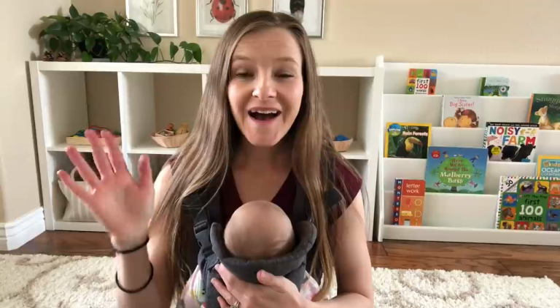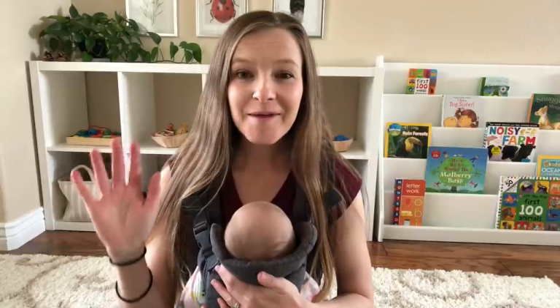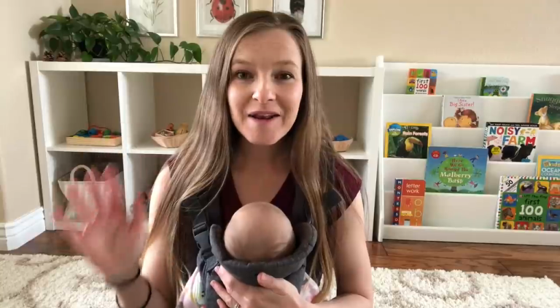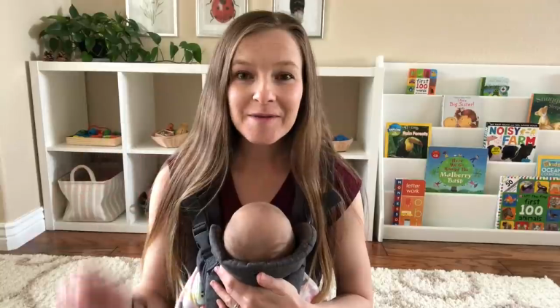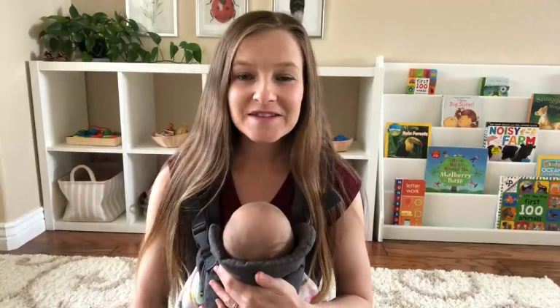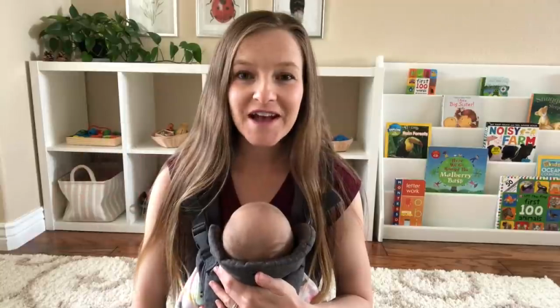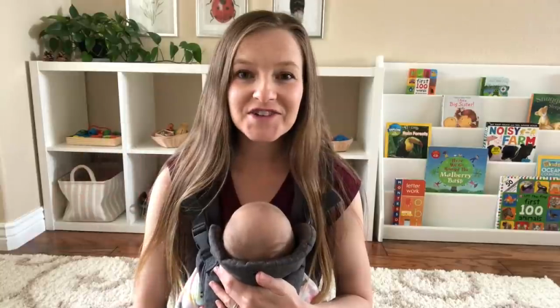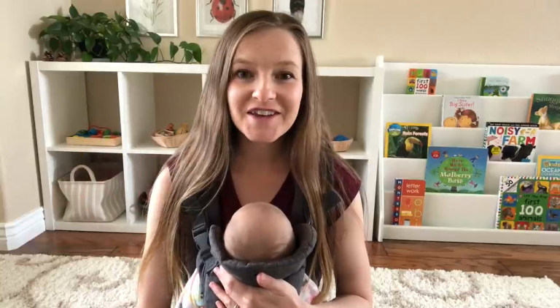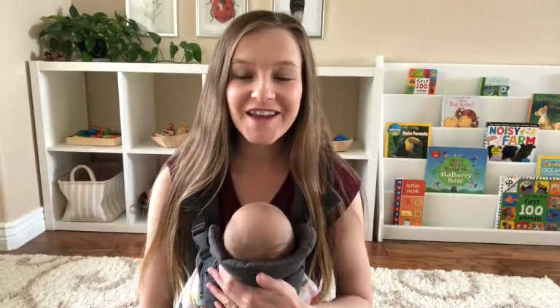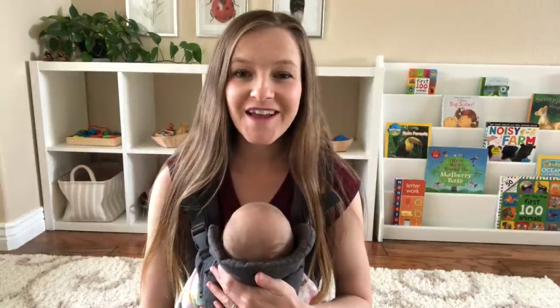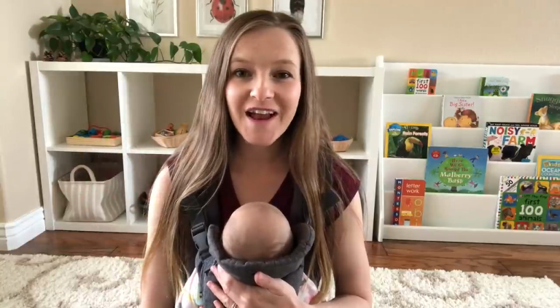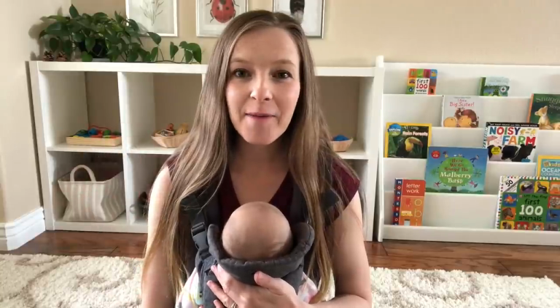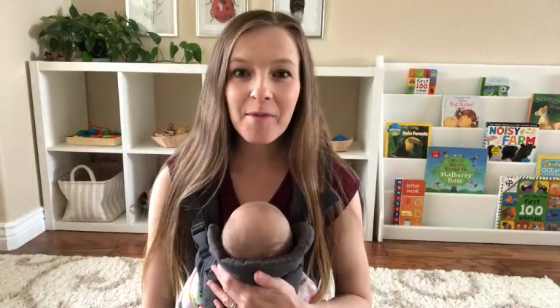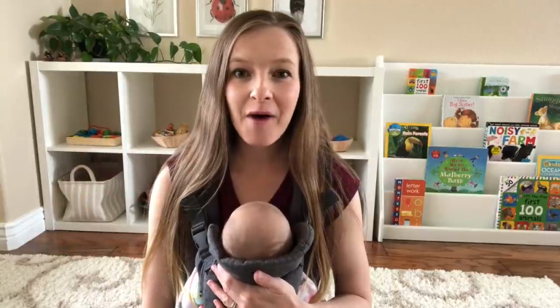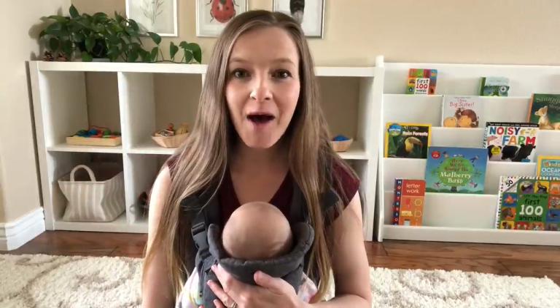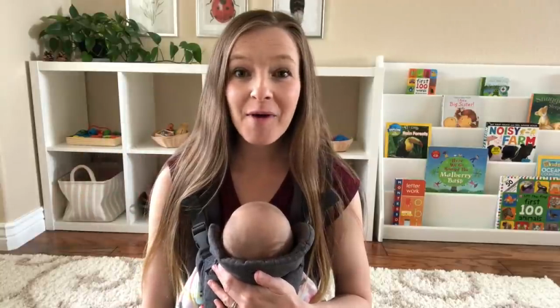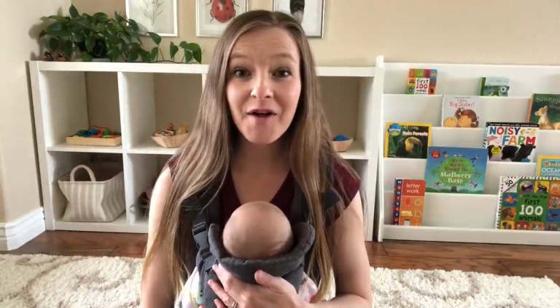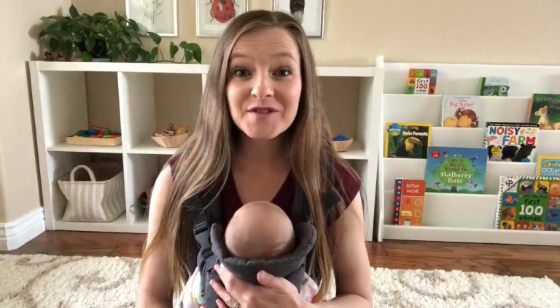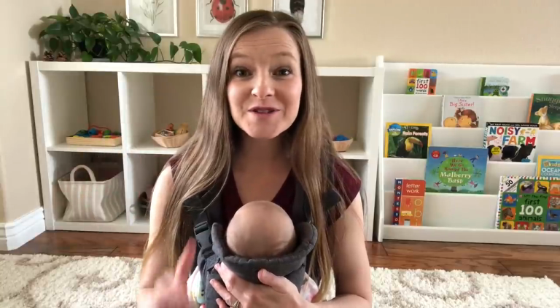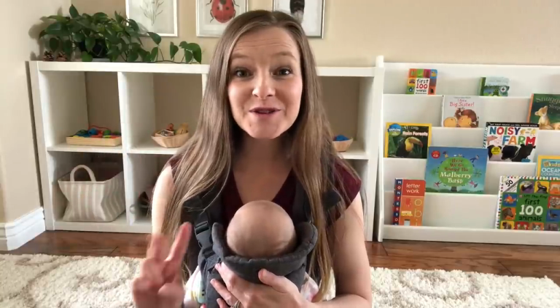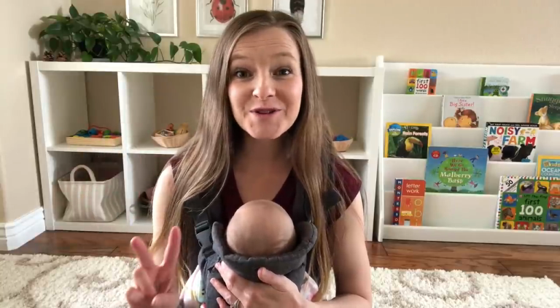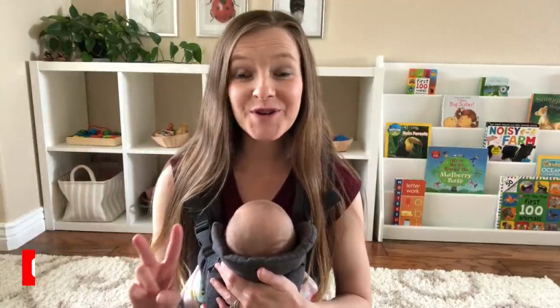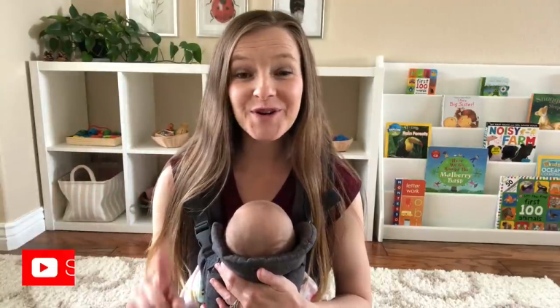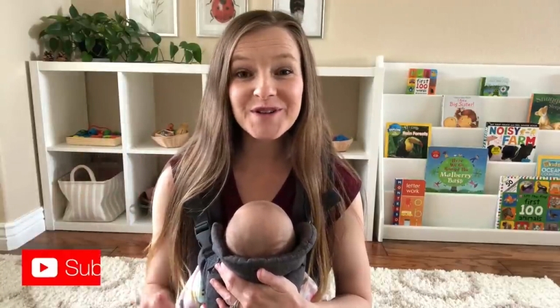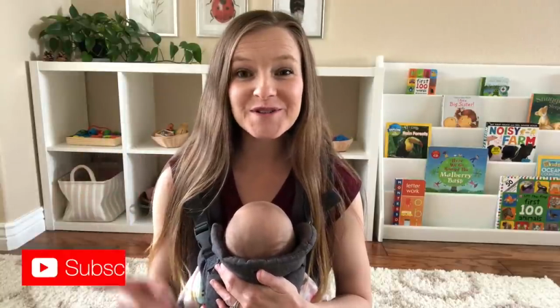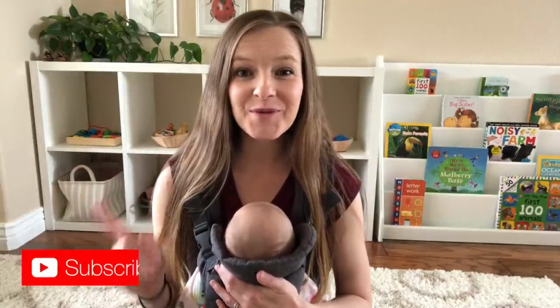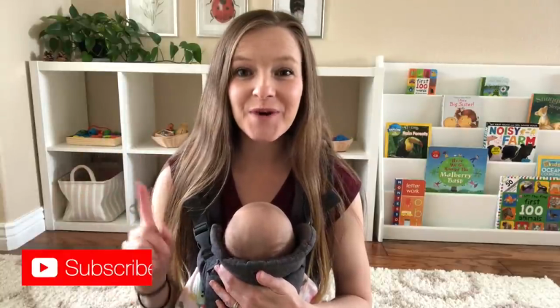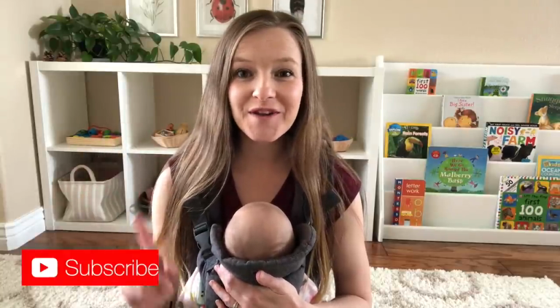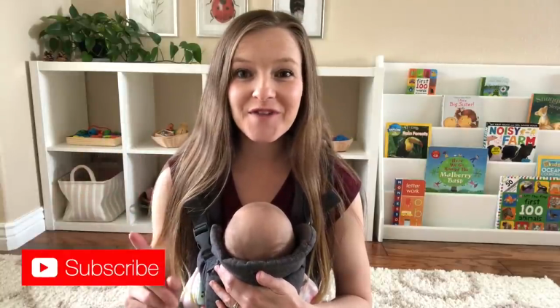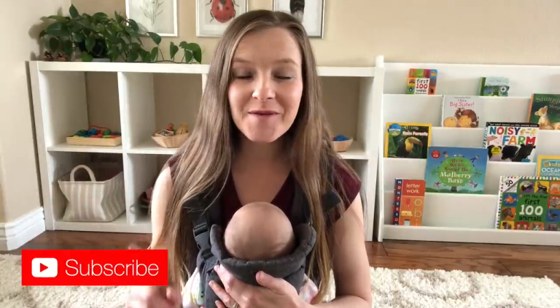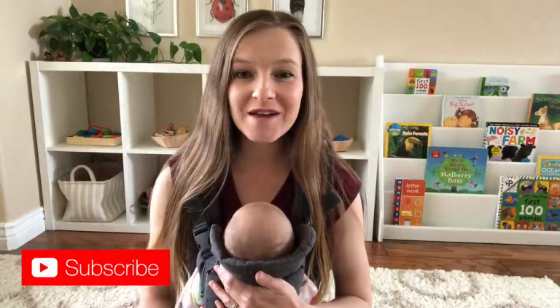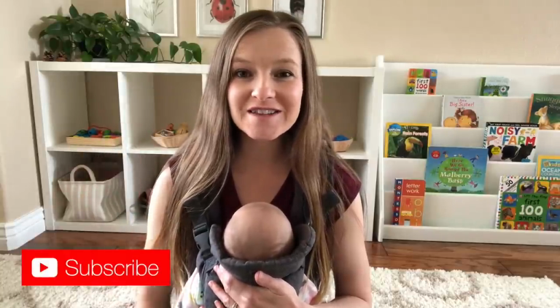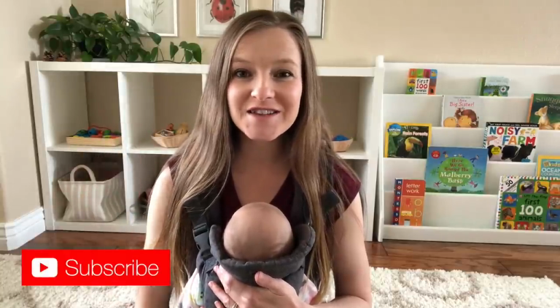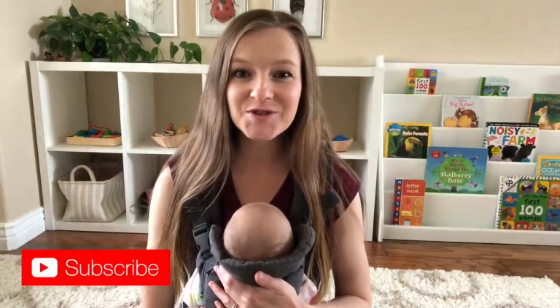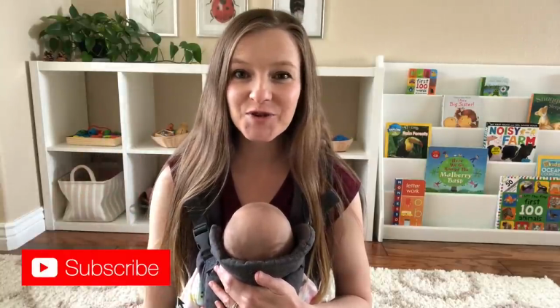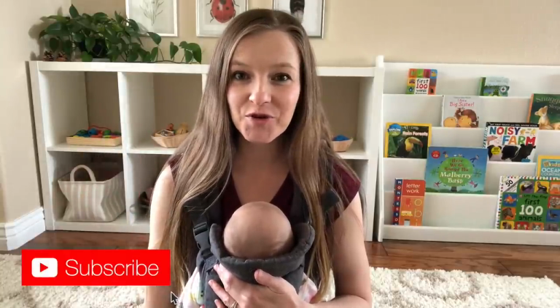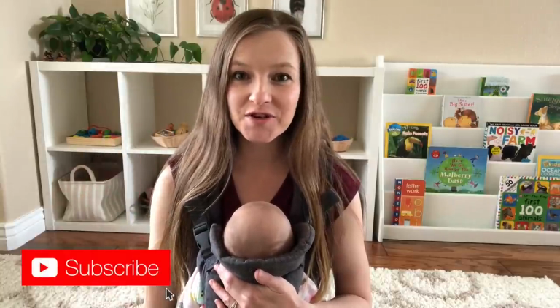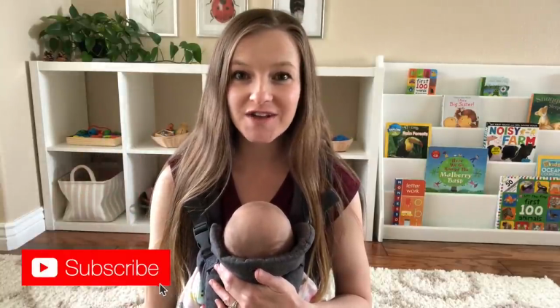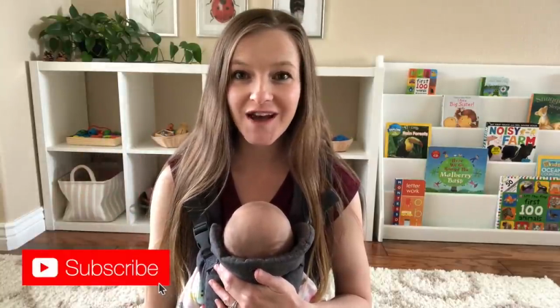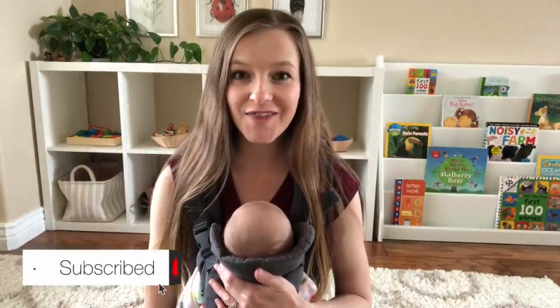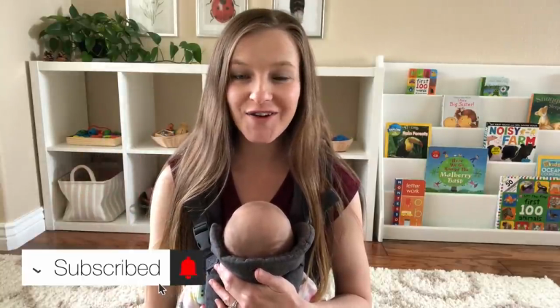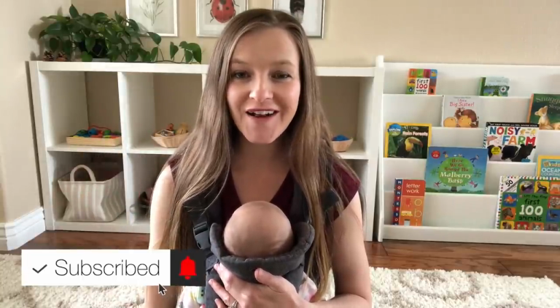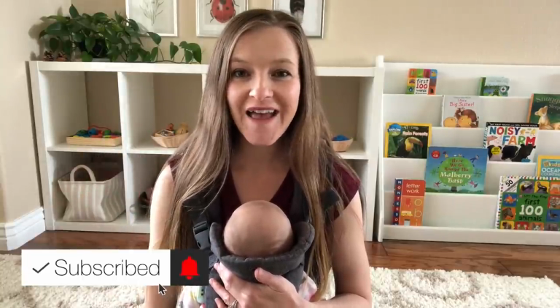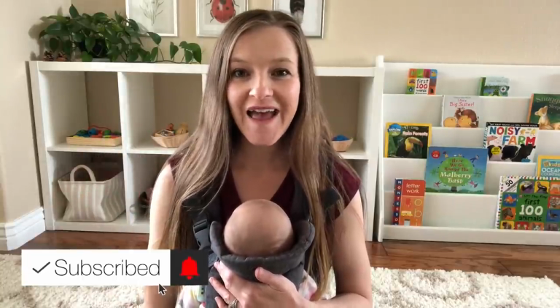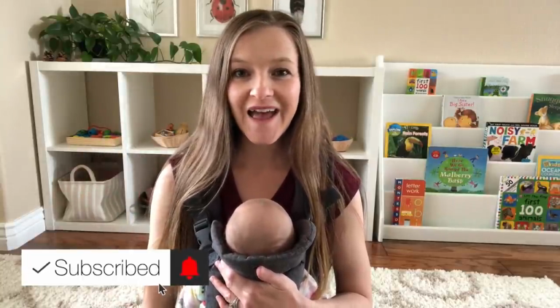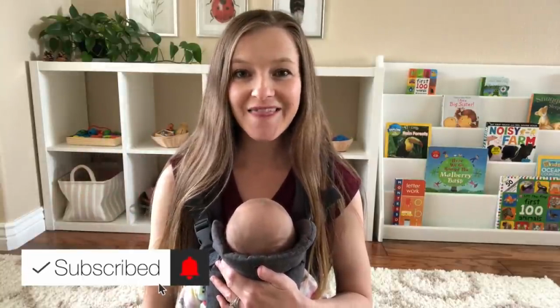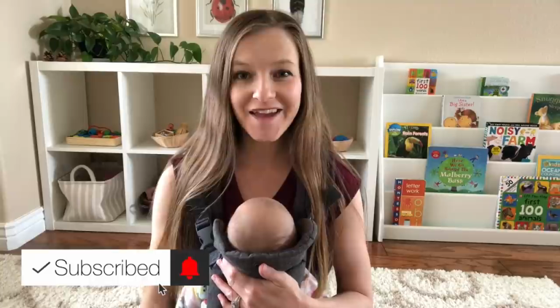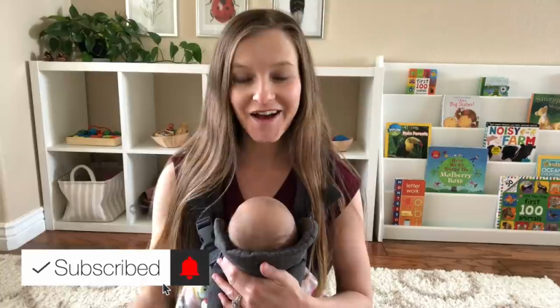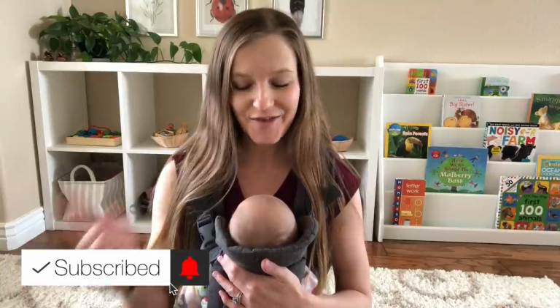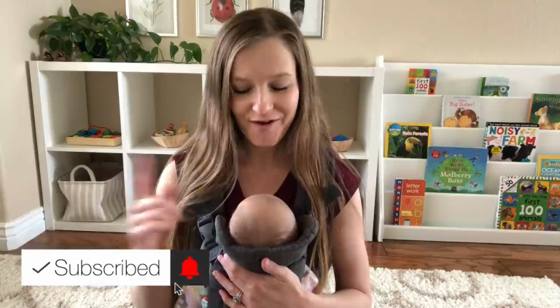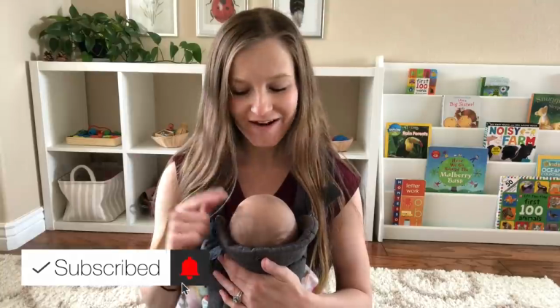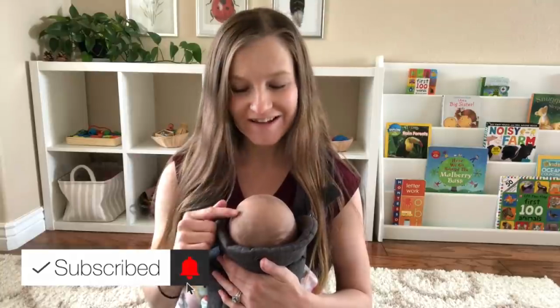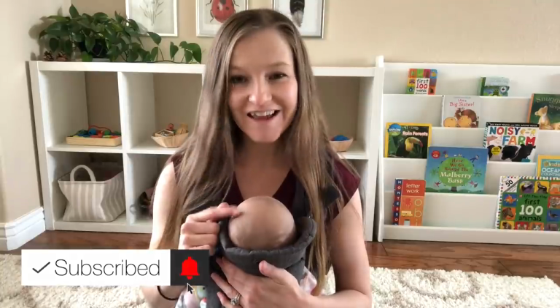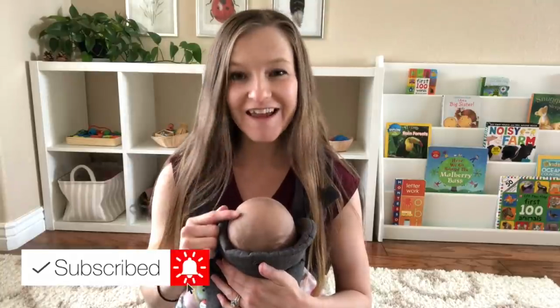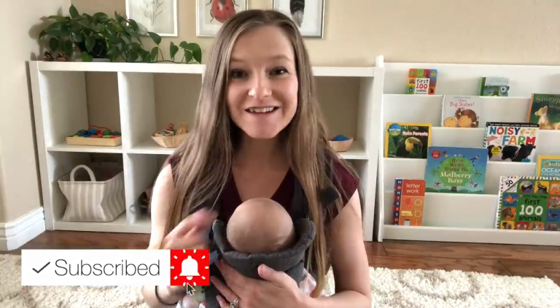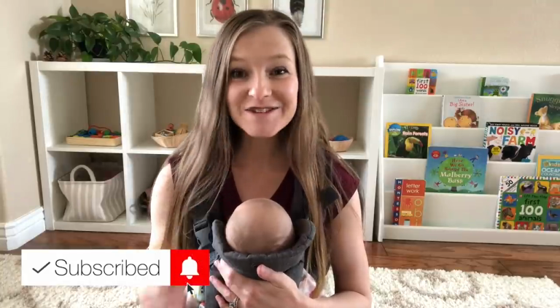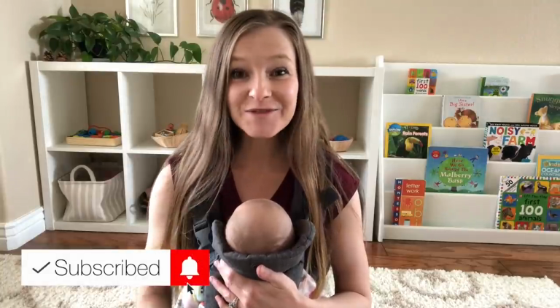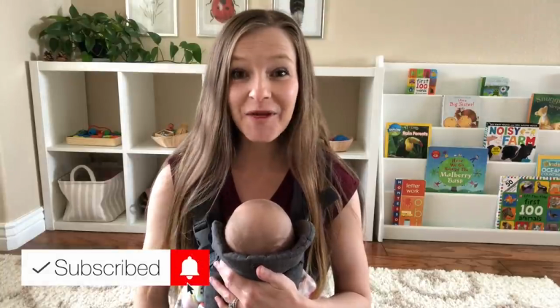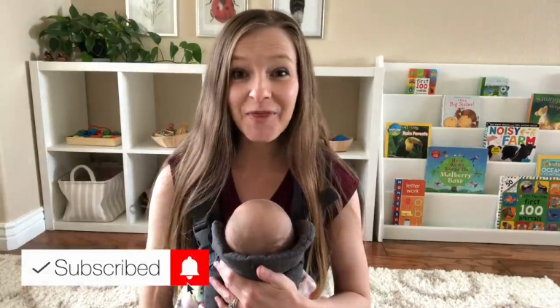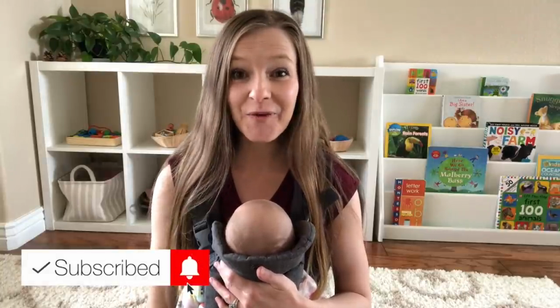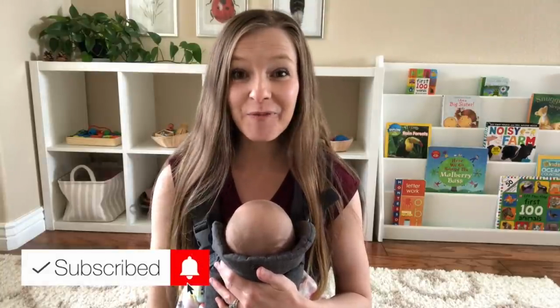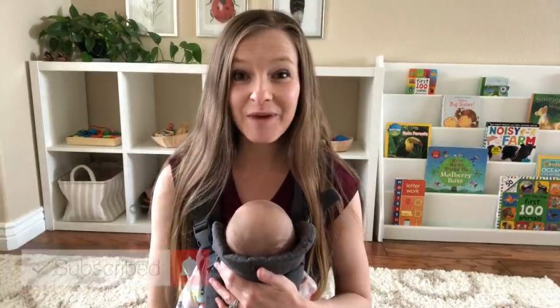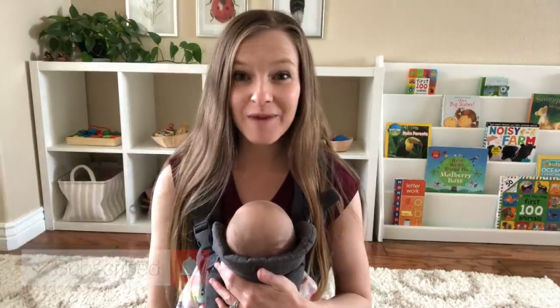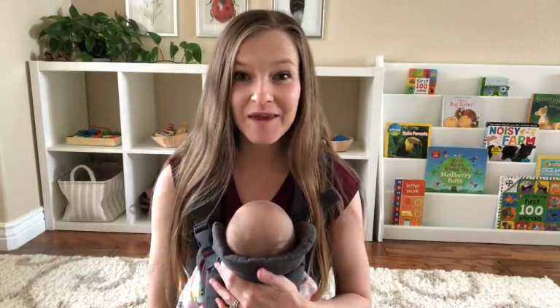Hi, my name is Ashley and I'm a mom of two little girls. One of them is a two-year-old toddler and the other is a two-month-old baby.